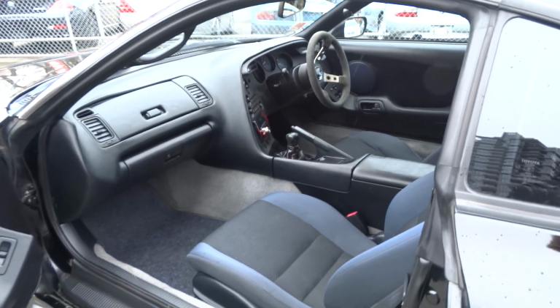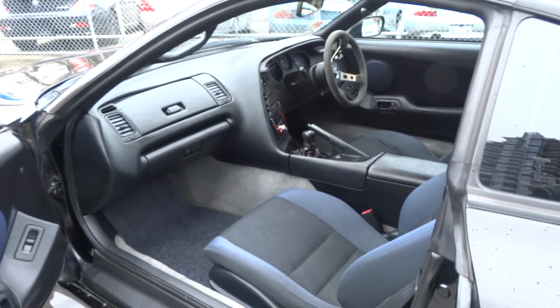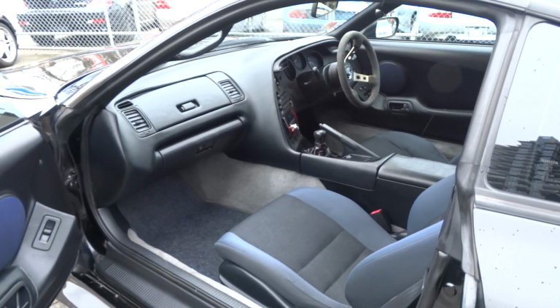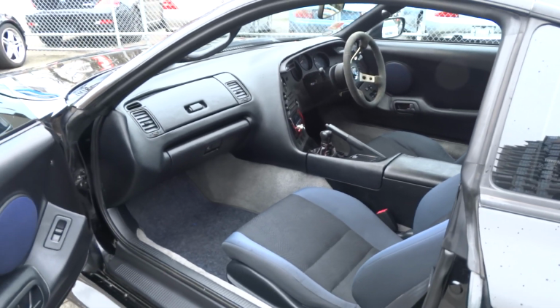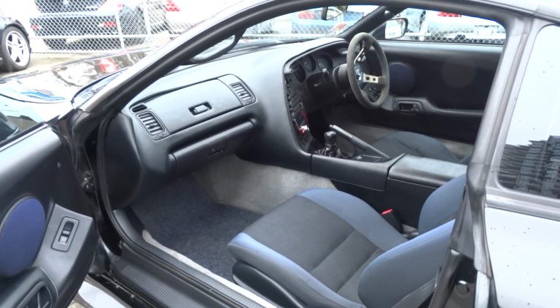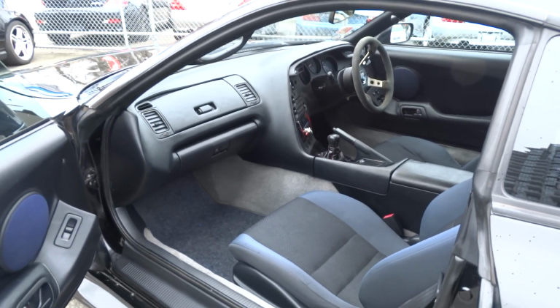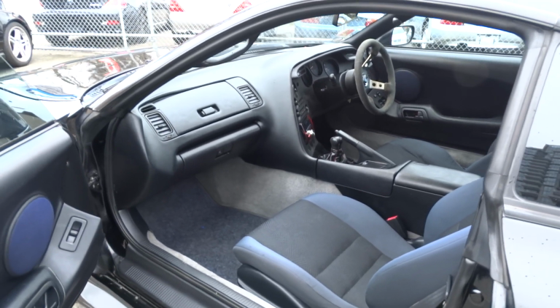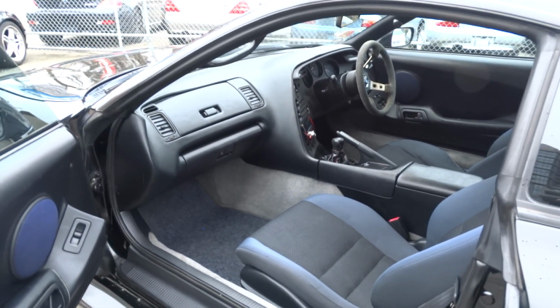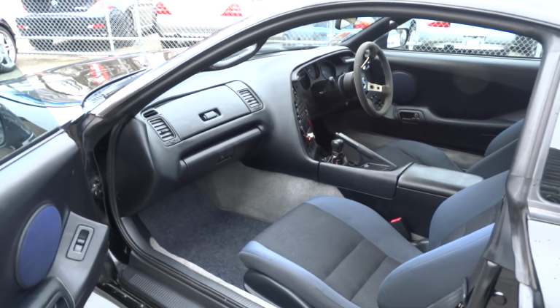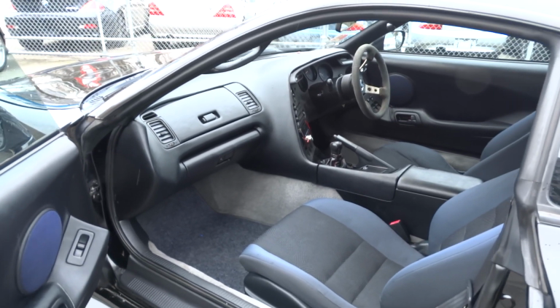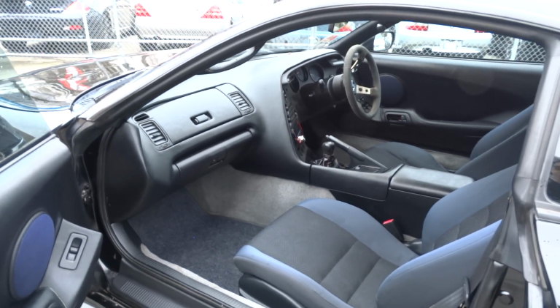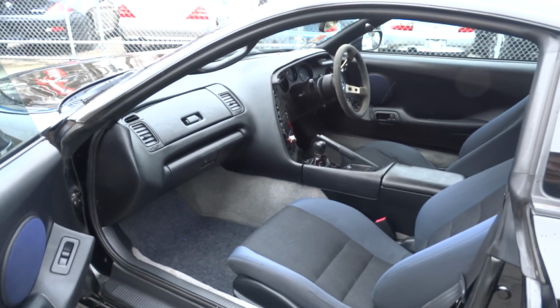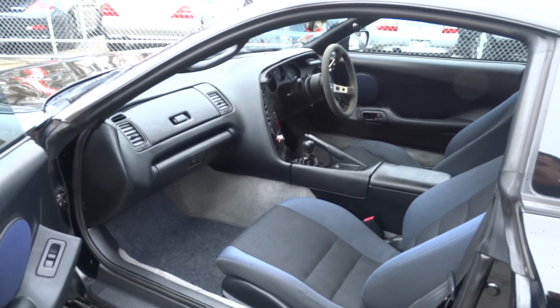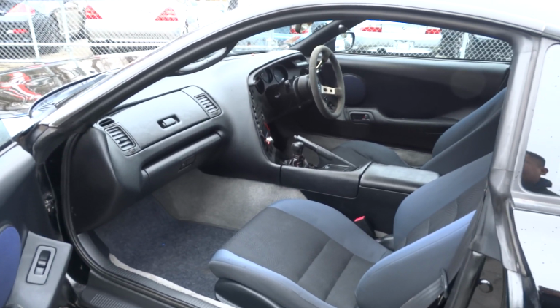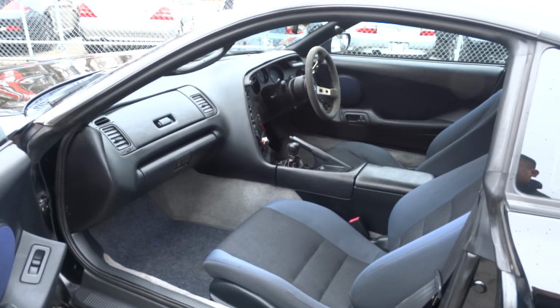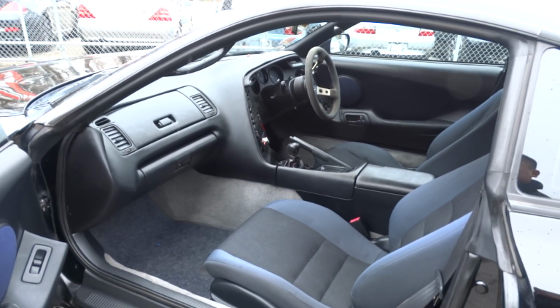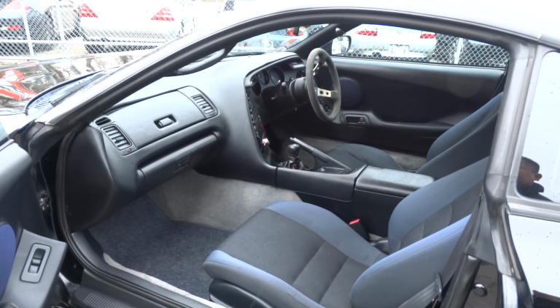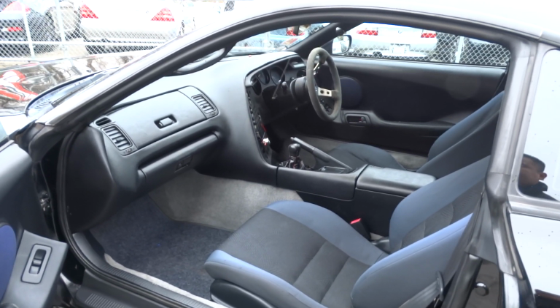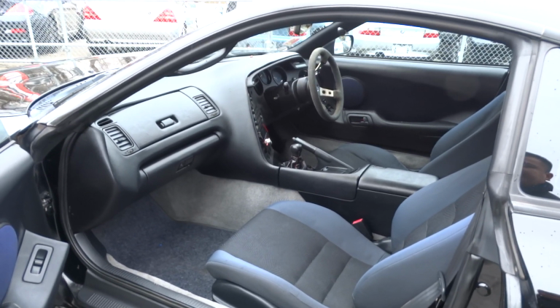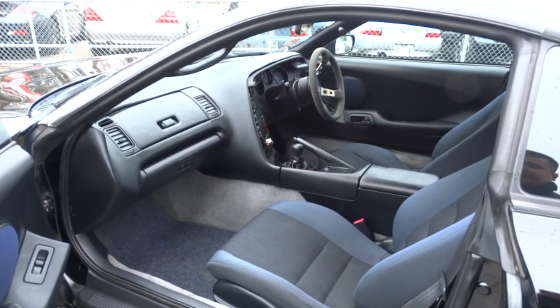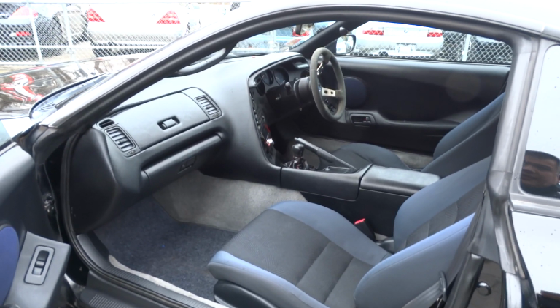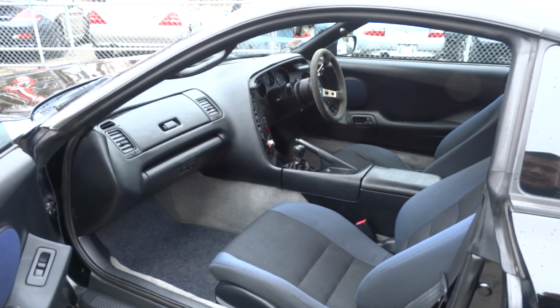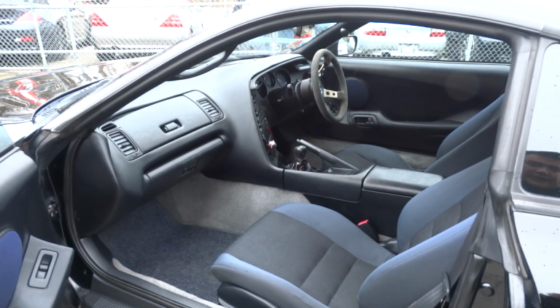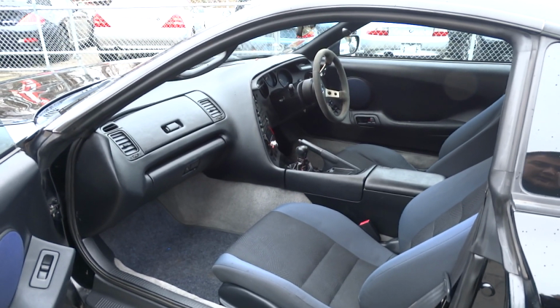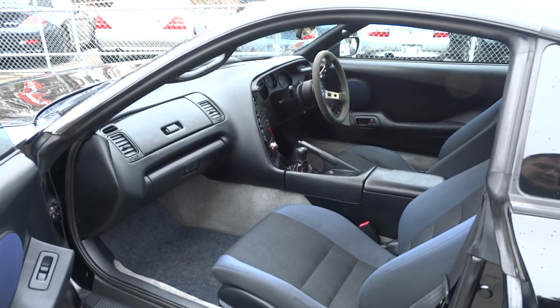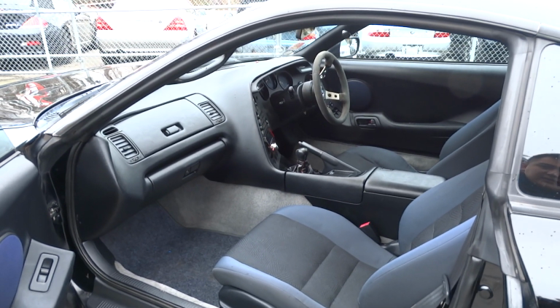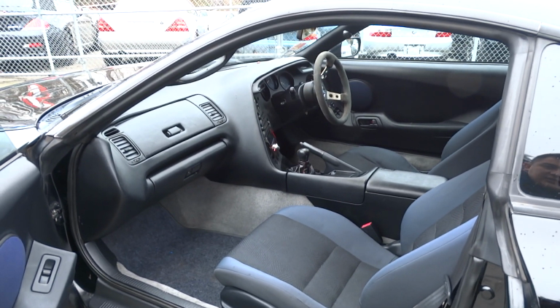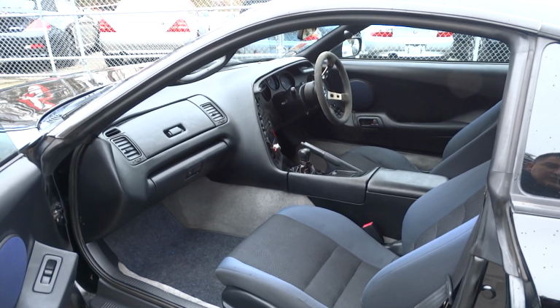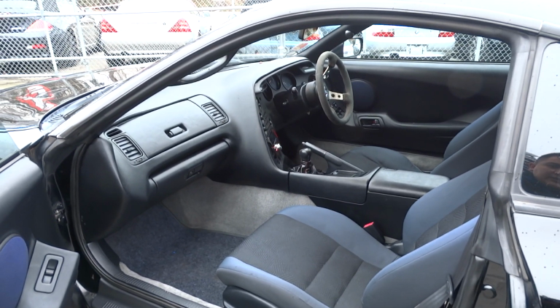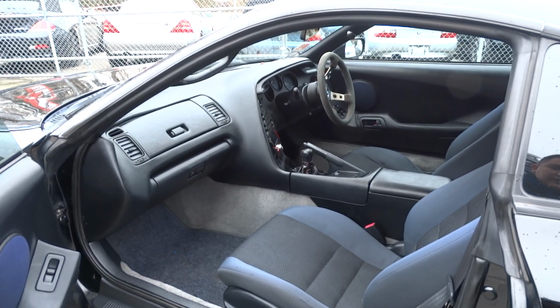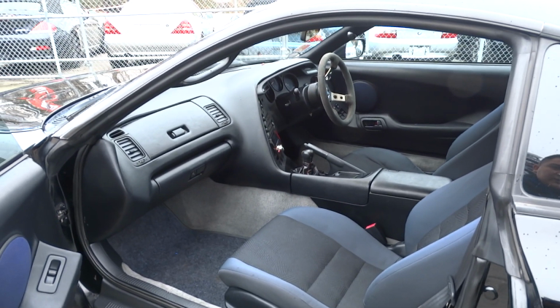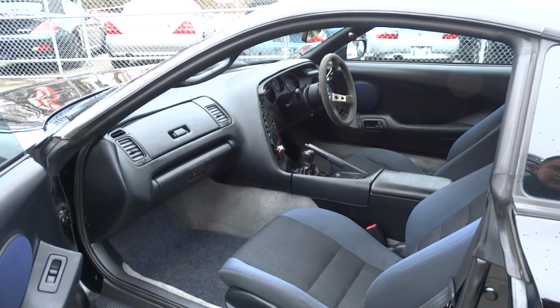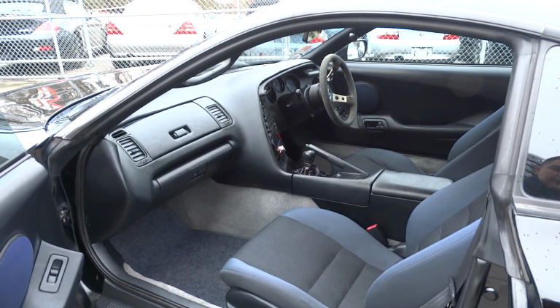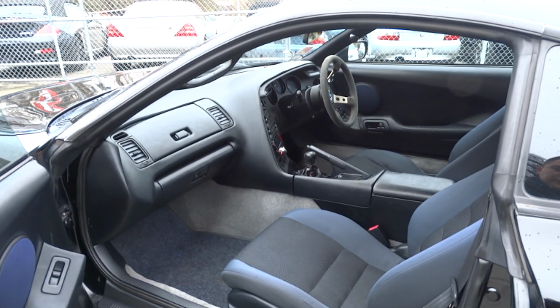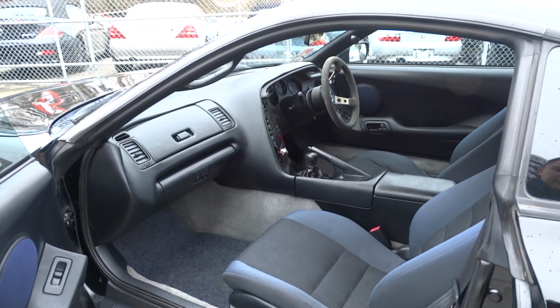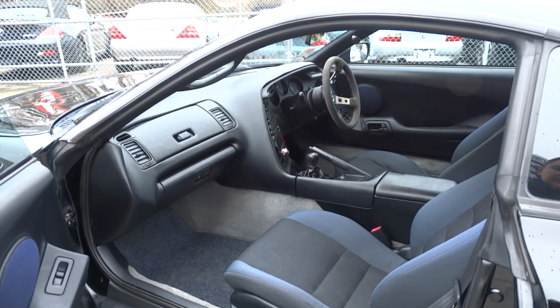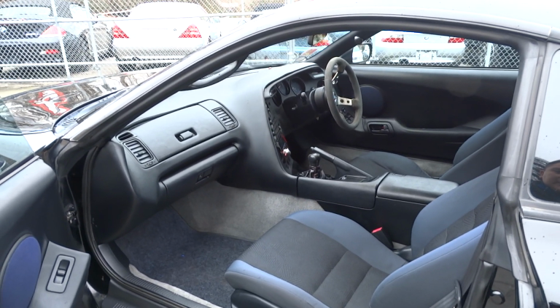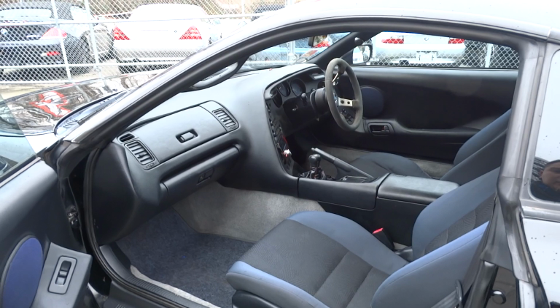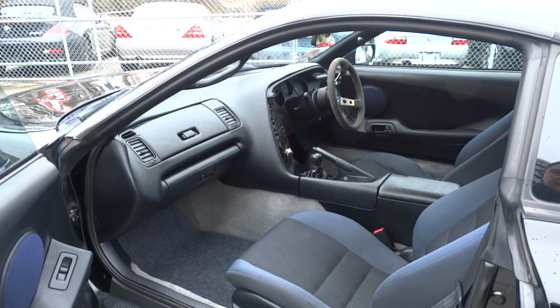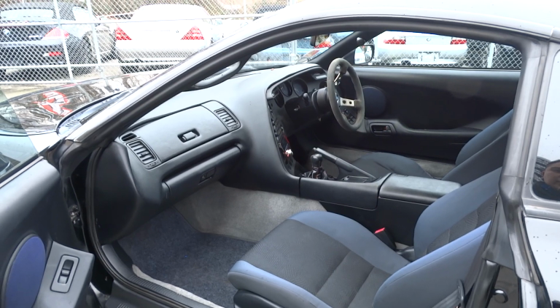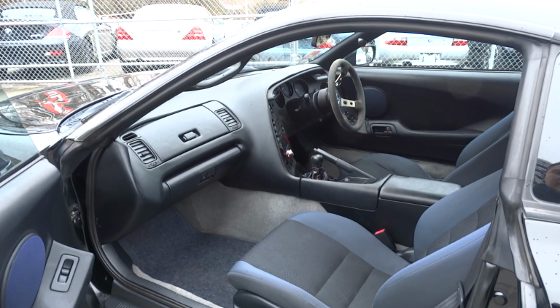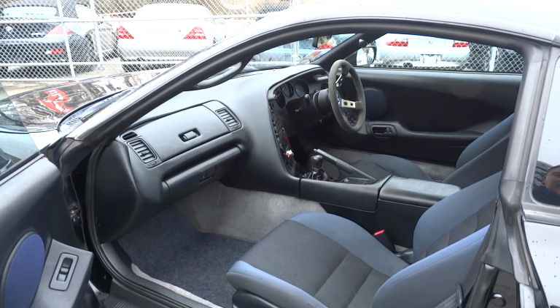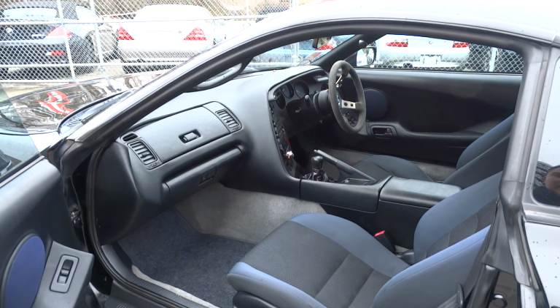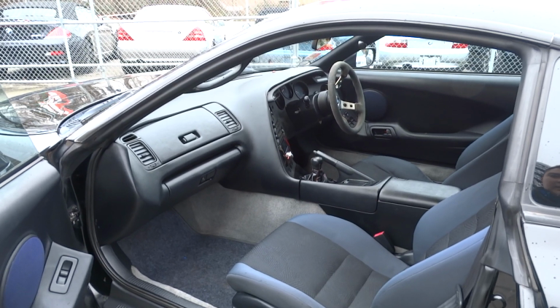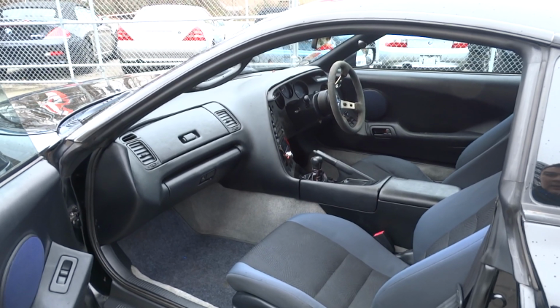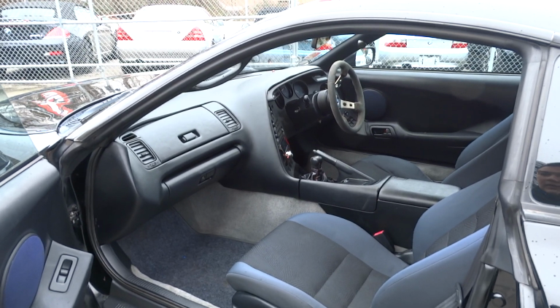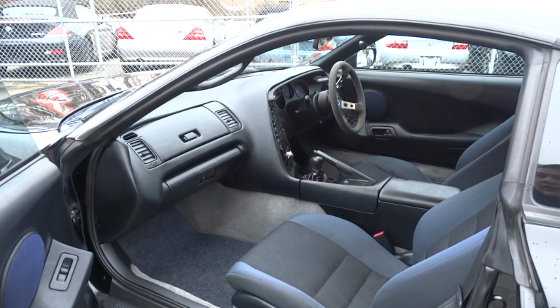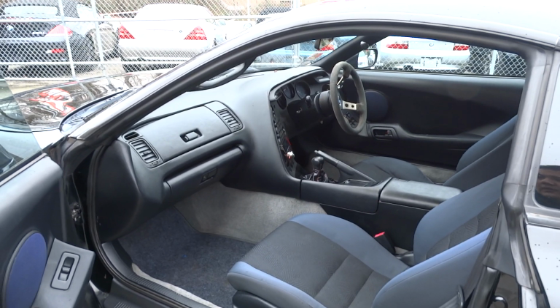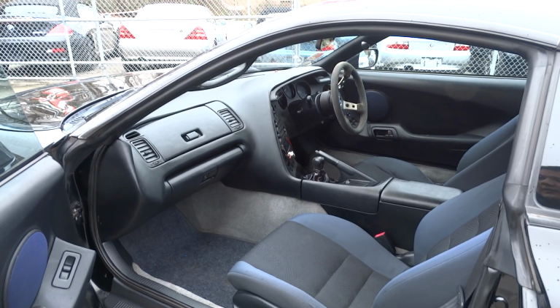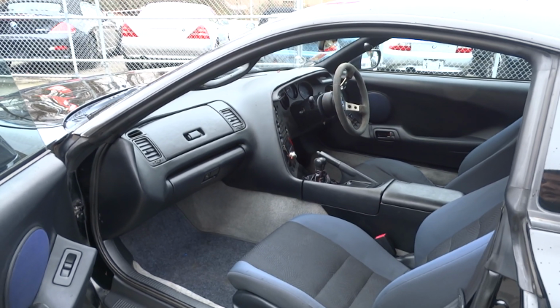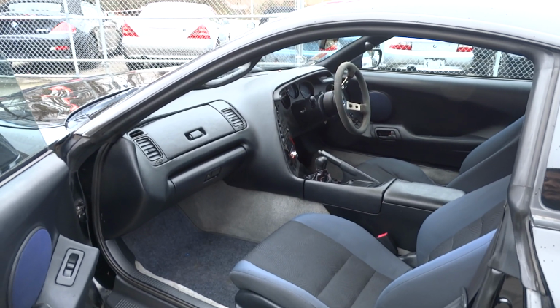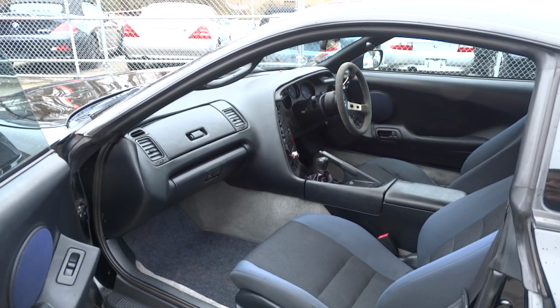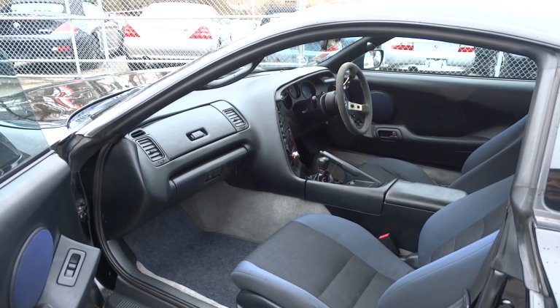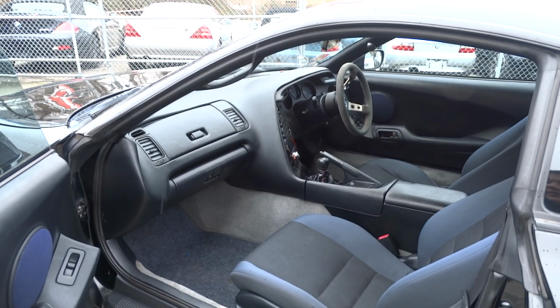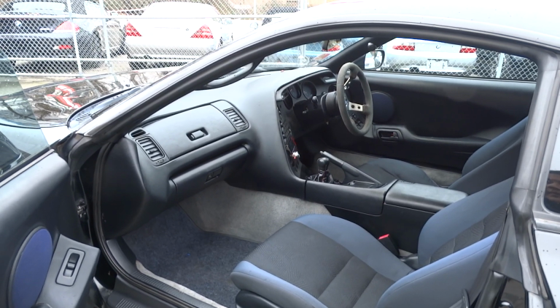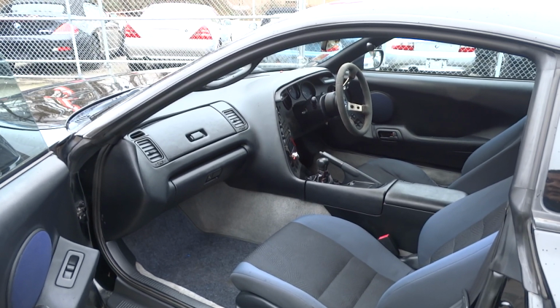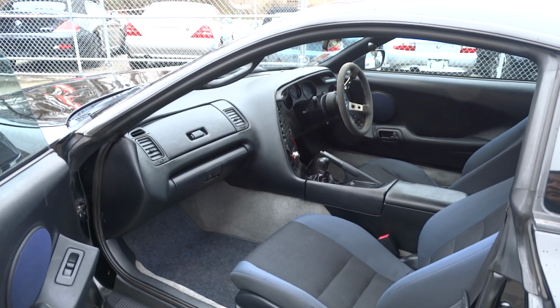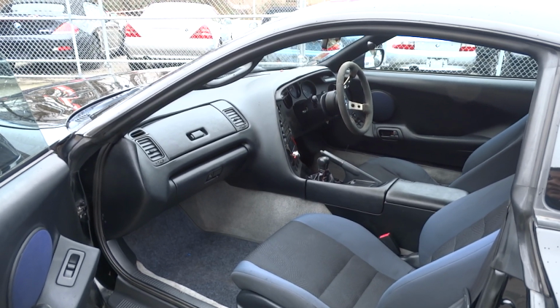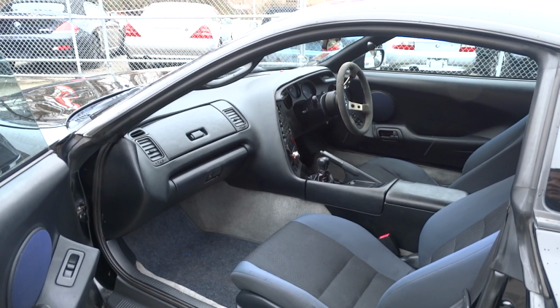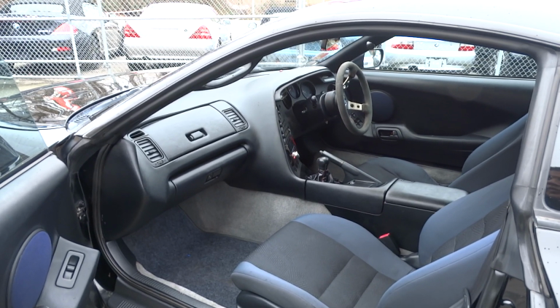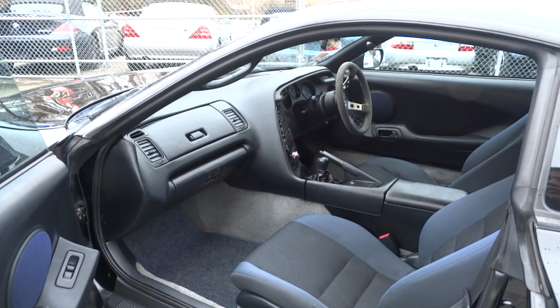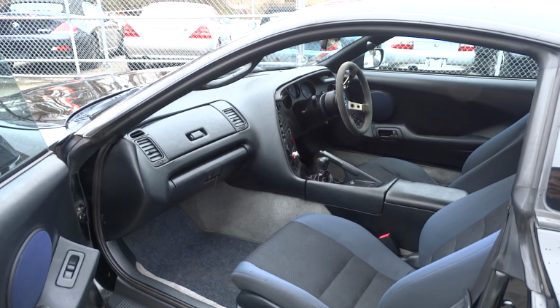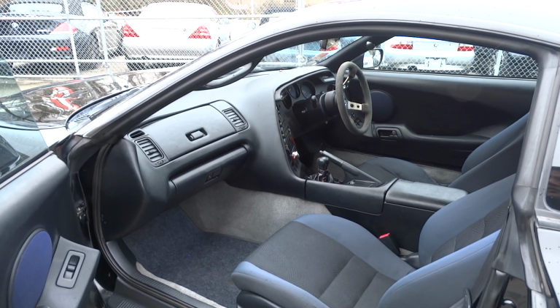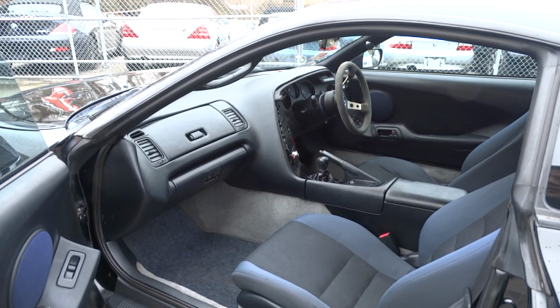This one should be worth it if you upgrade the engine on this one — put in that turbo kit and increase it up to about 300 more horsepower.